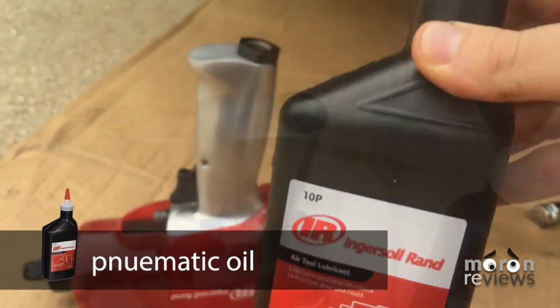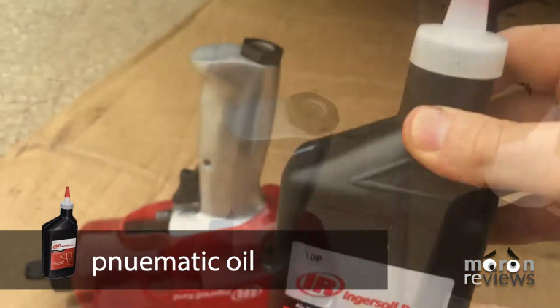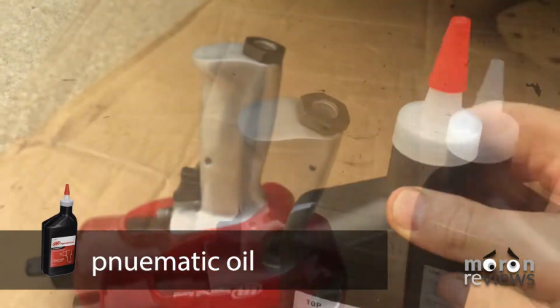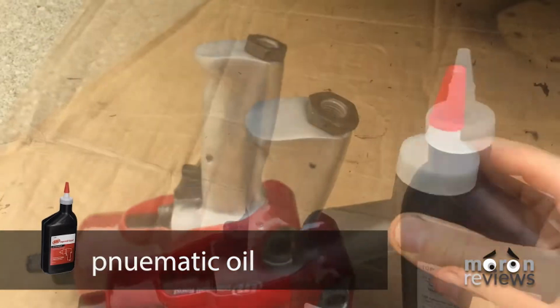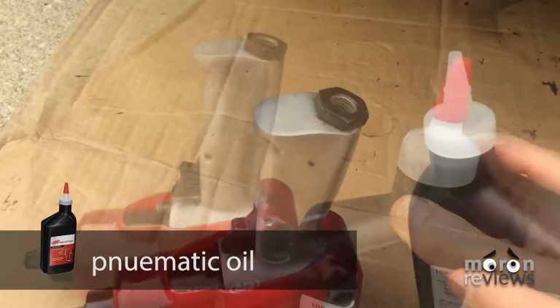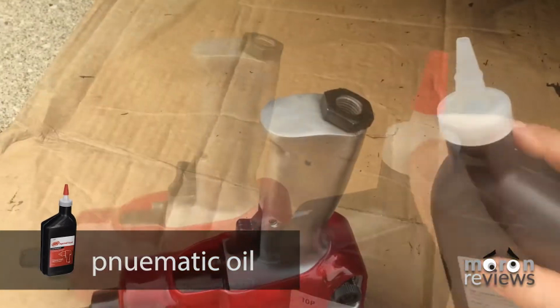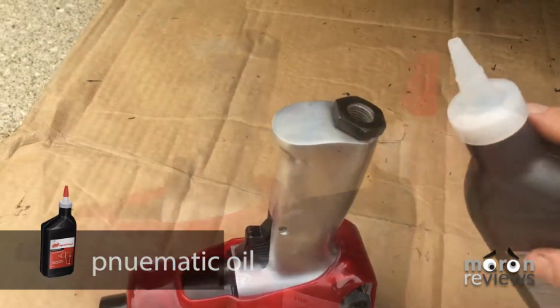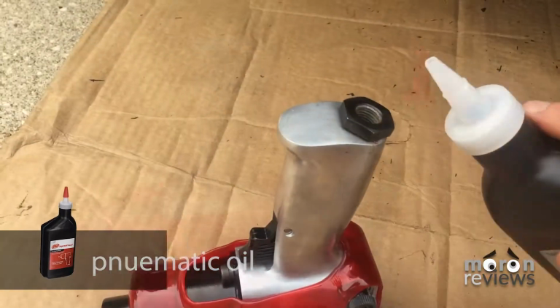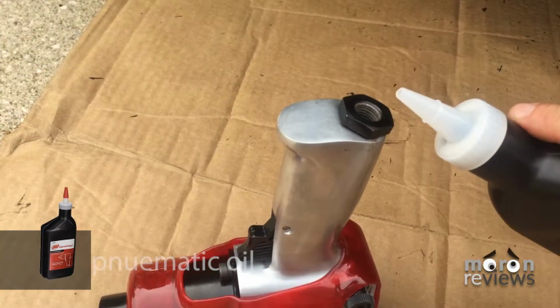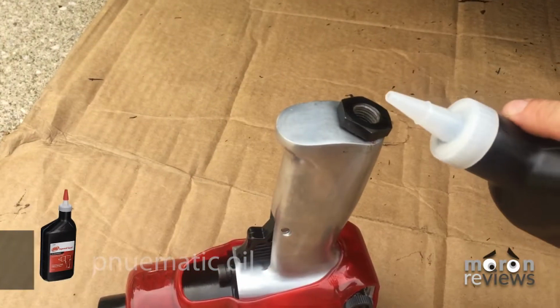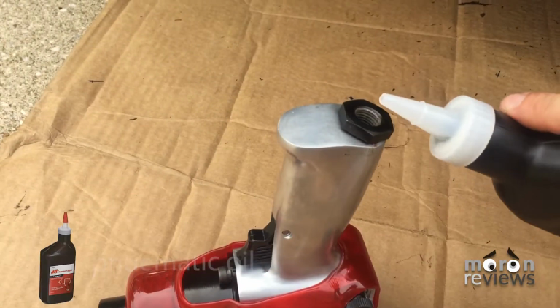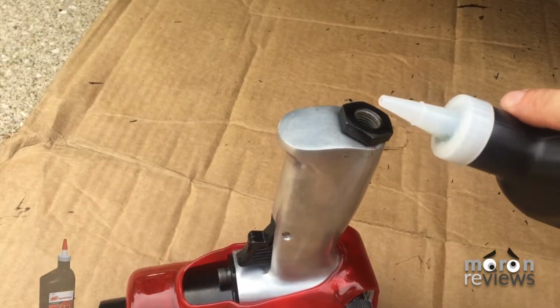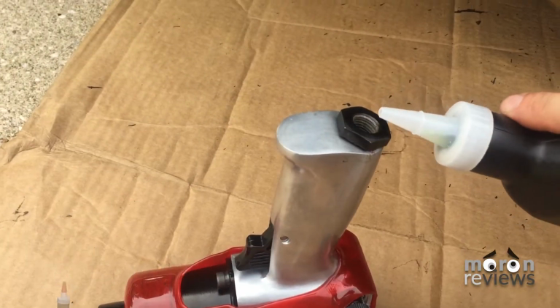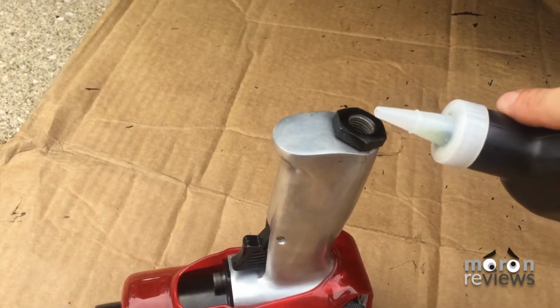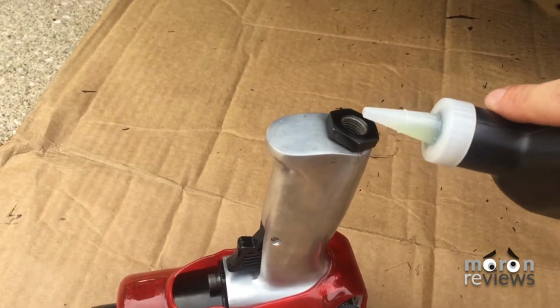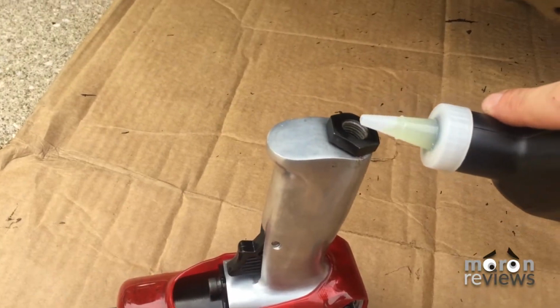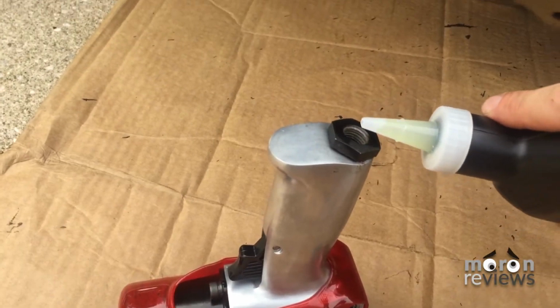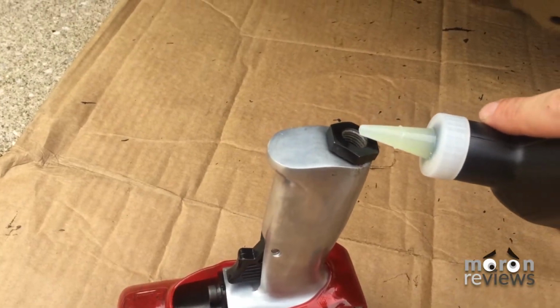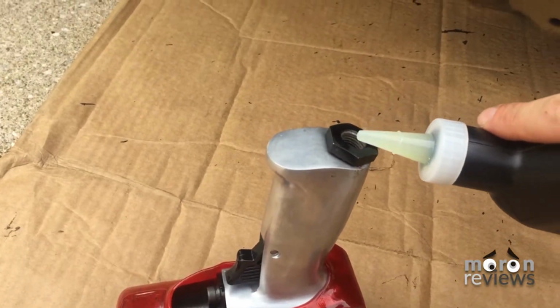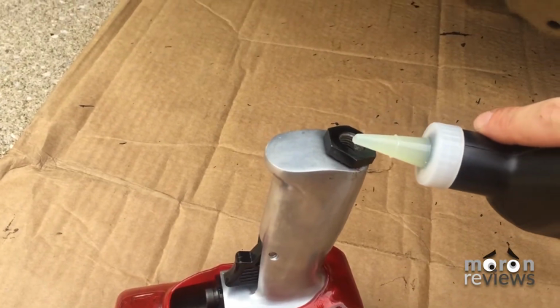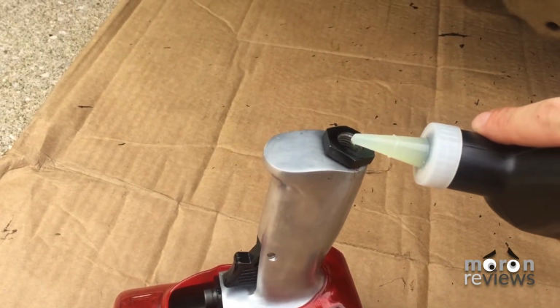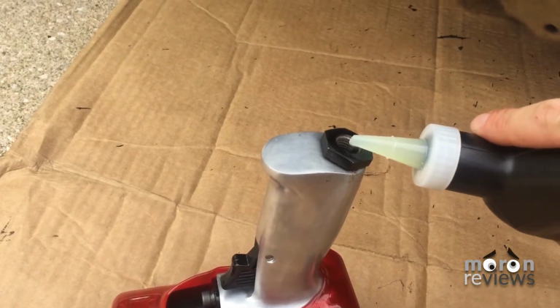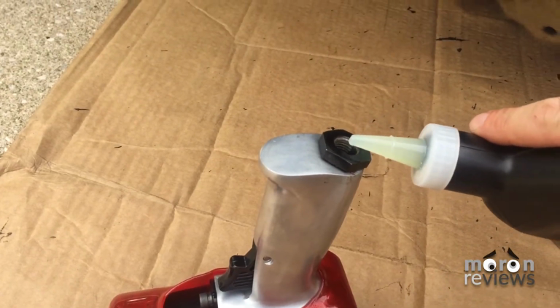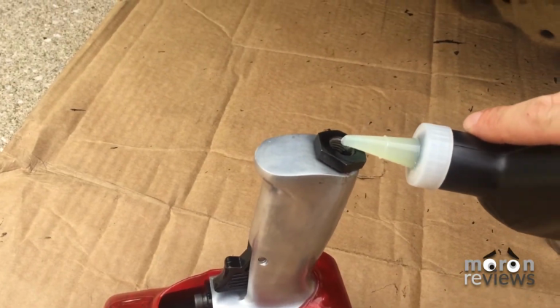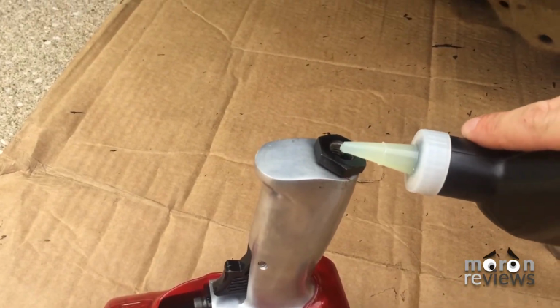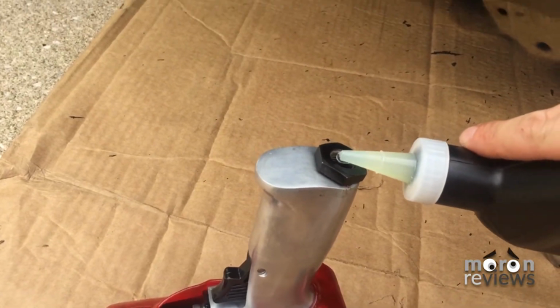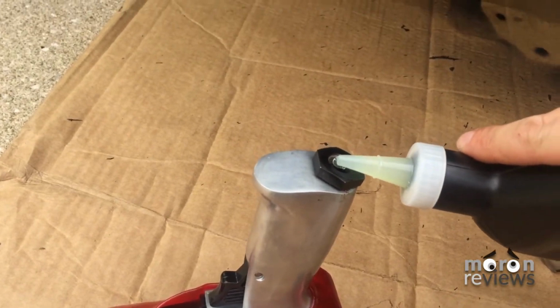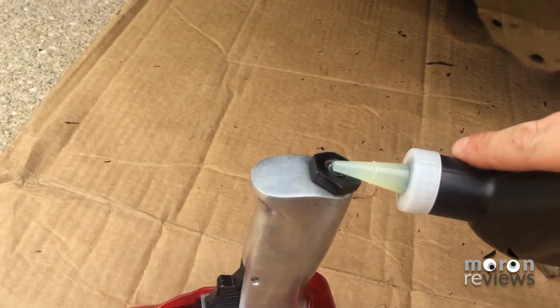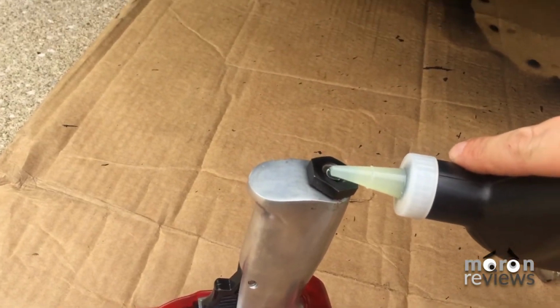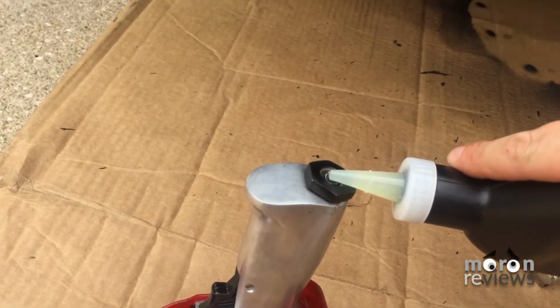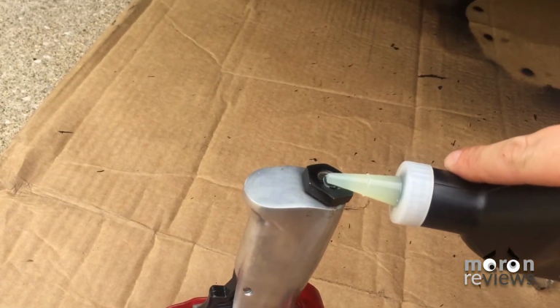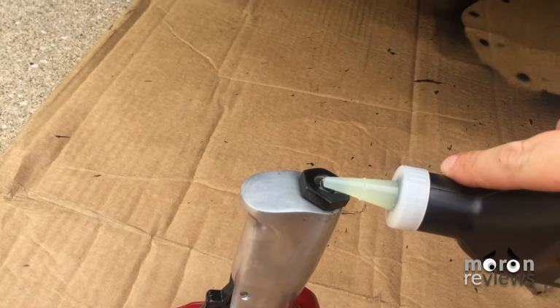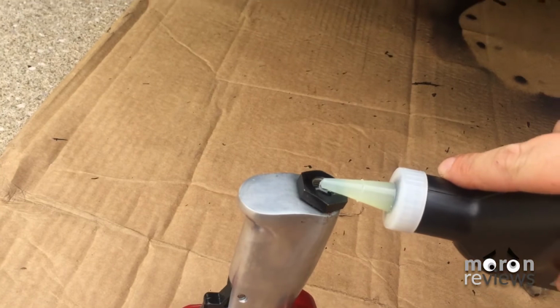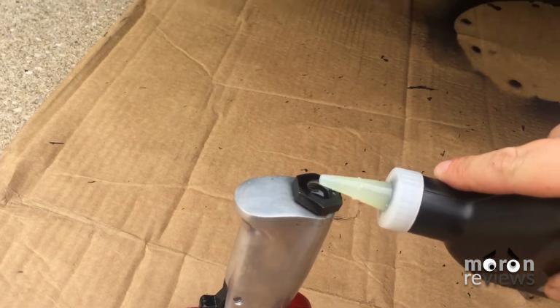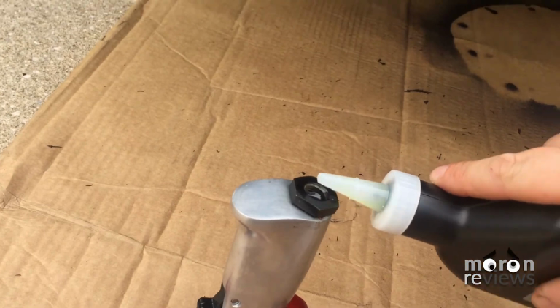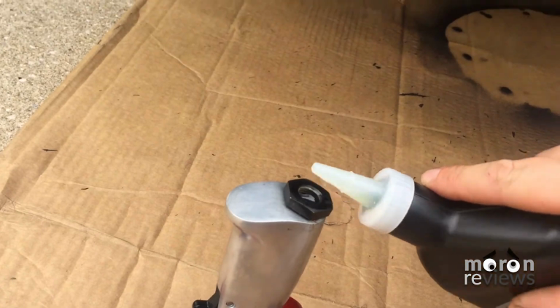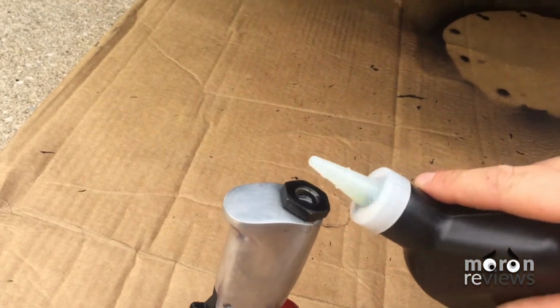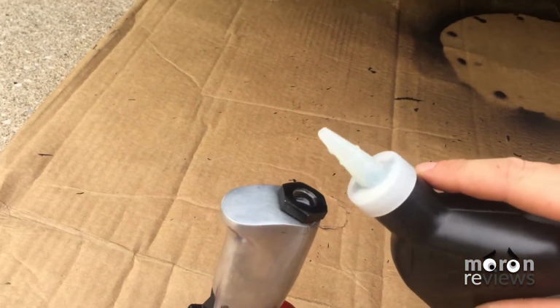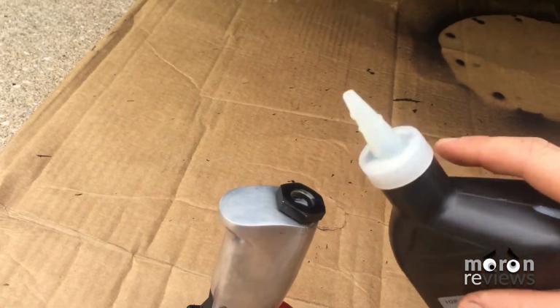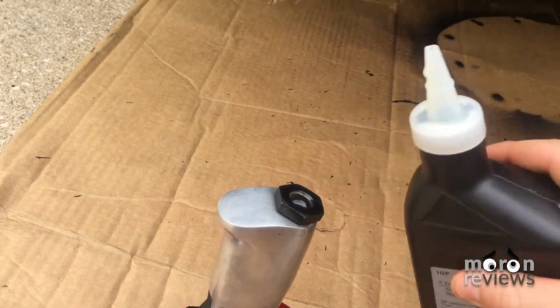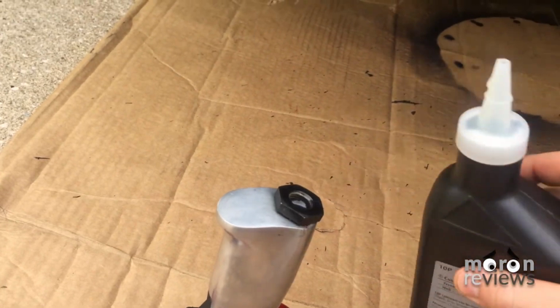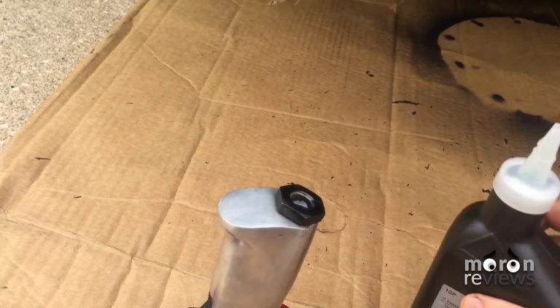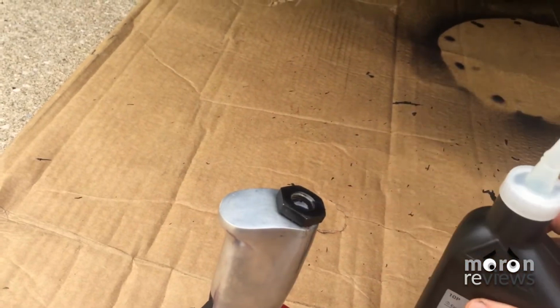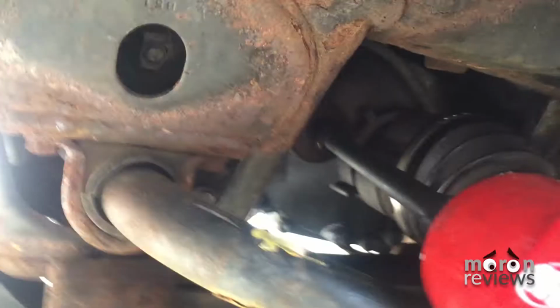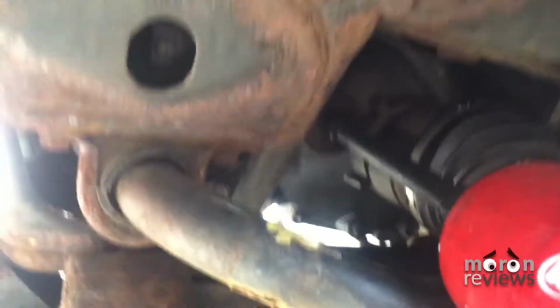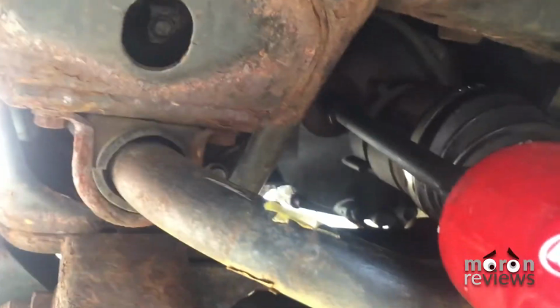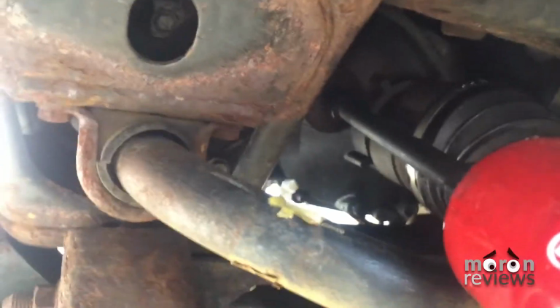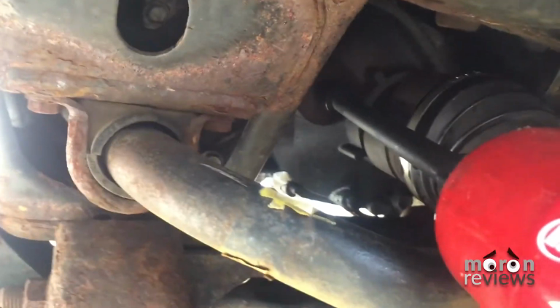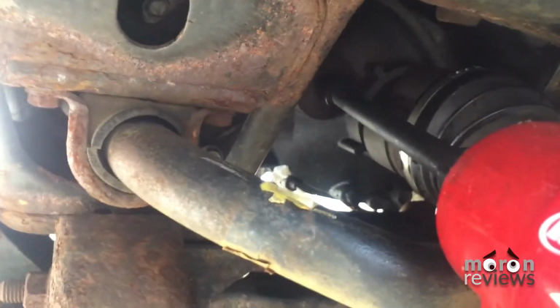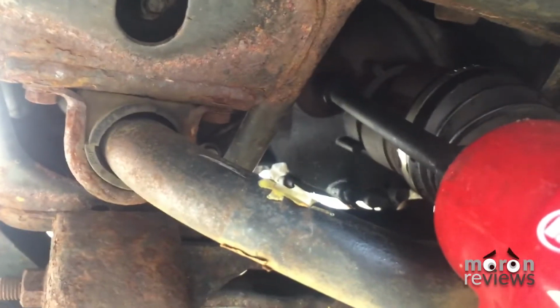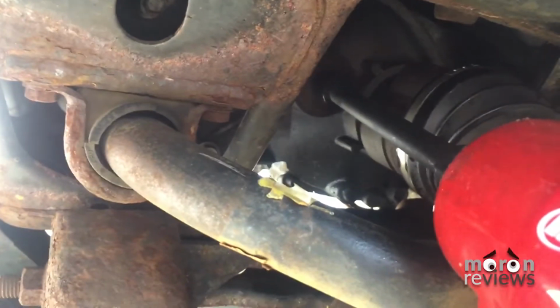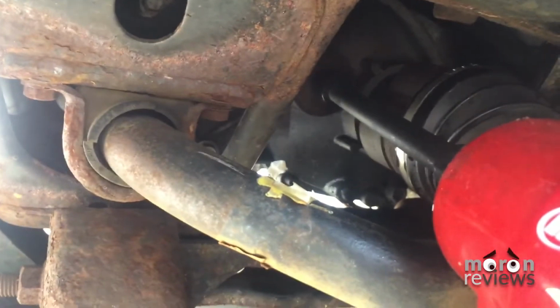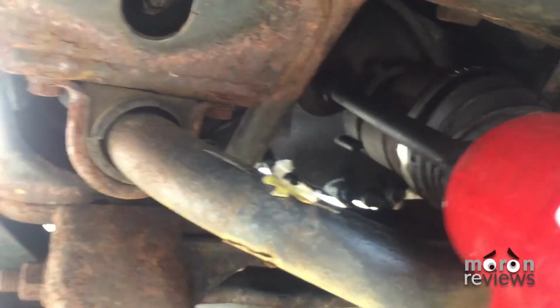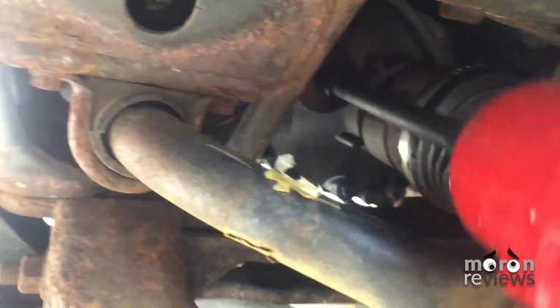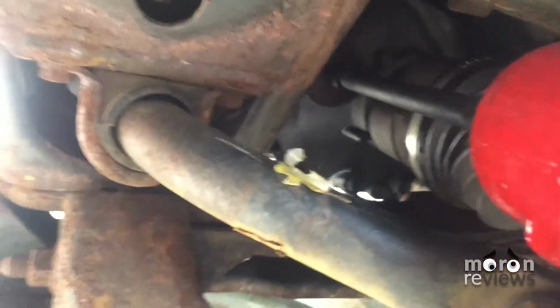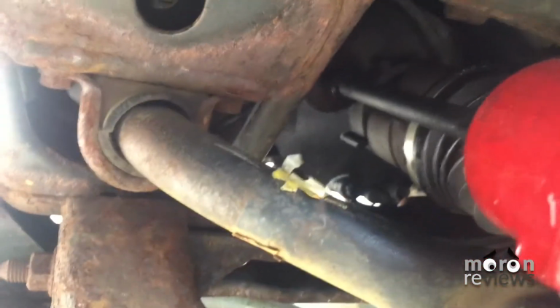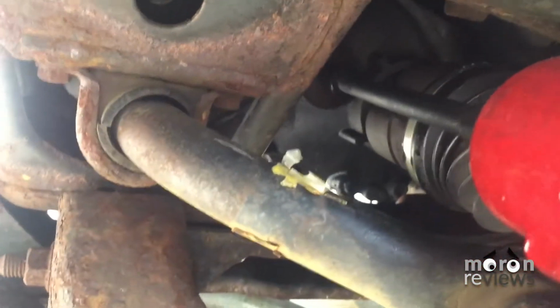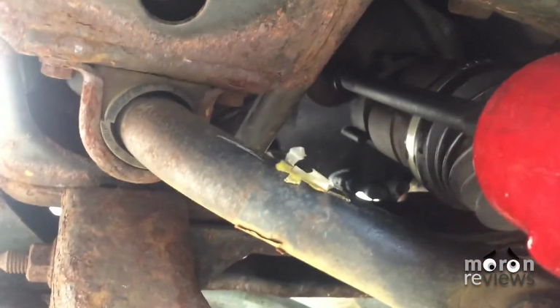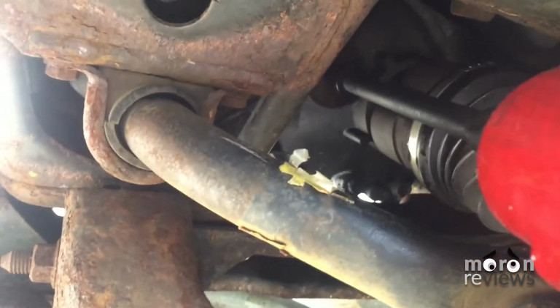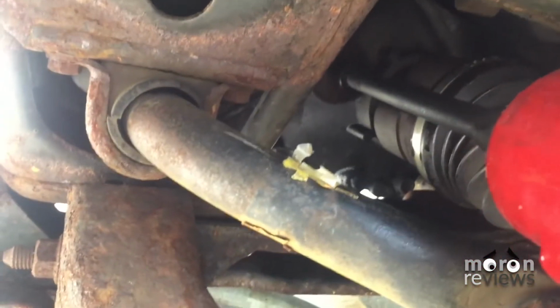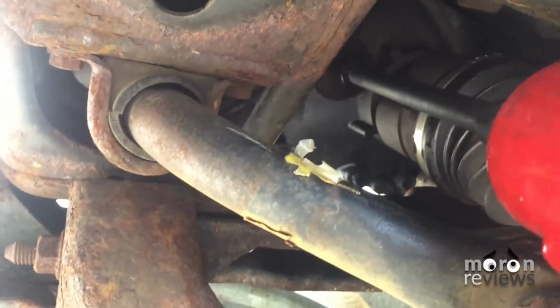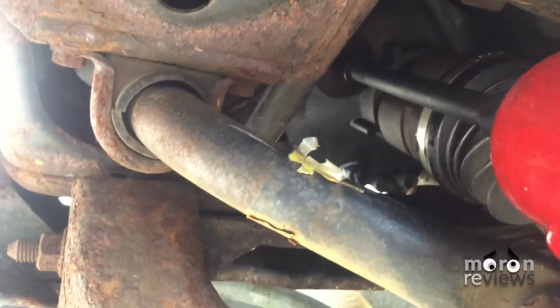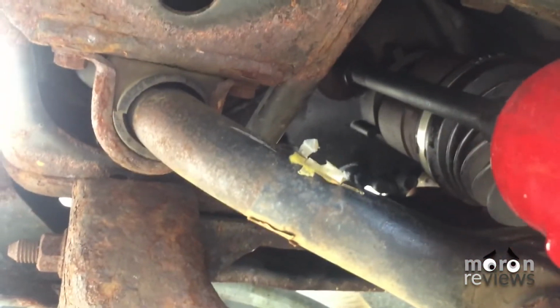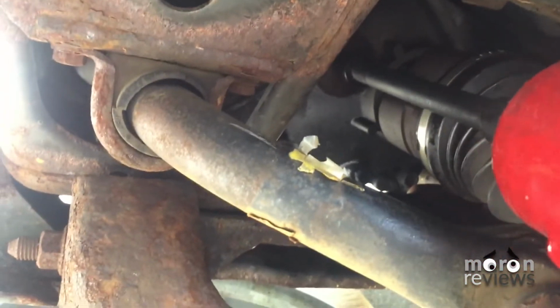Remember, always oil your pneumatic tools every time before use by dispensing a couple drops of oil into the air inlet.